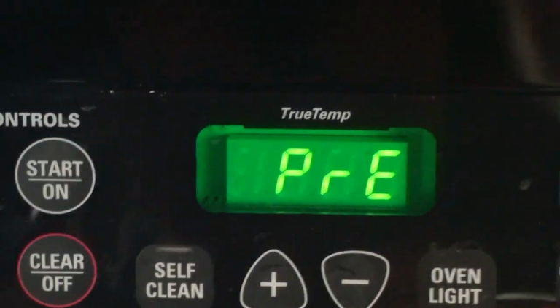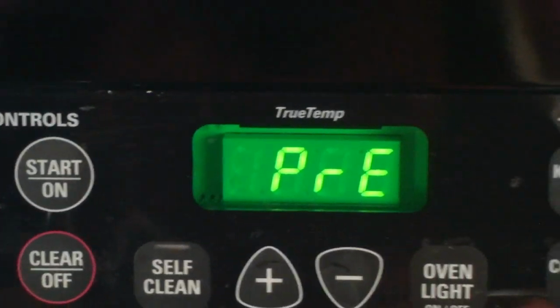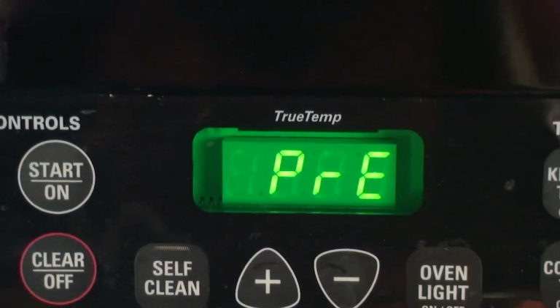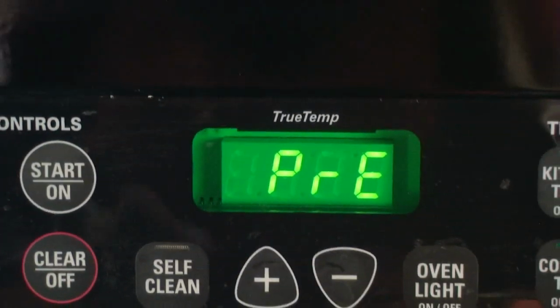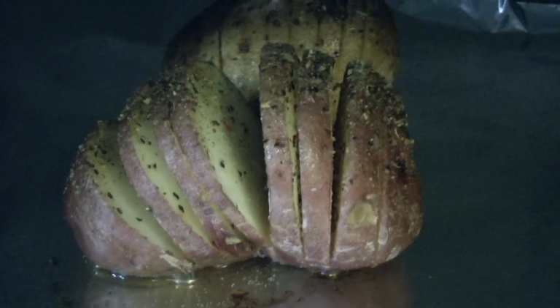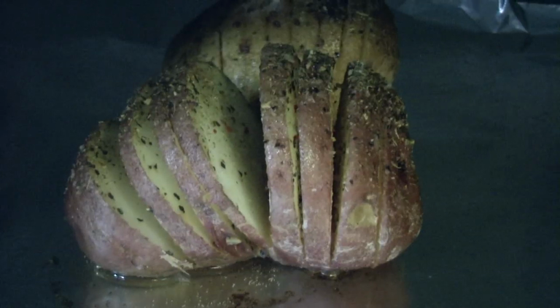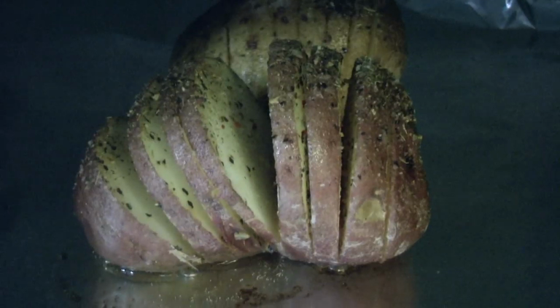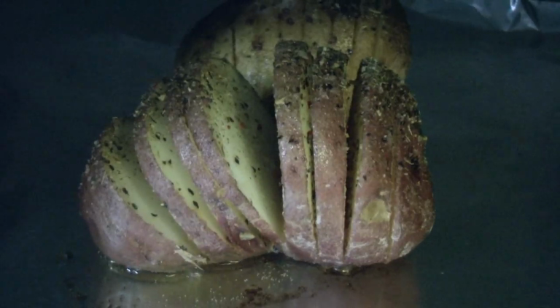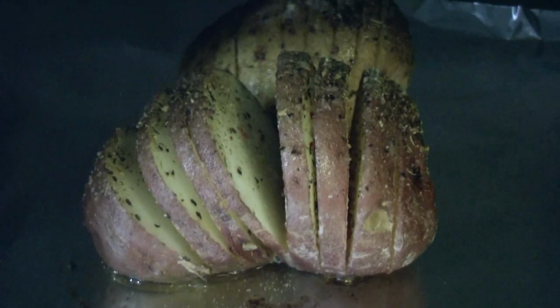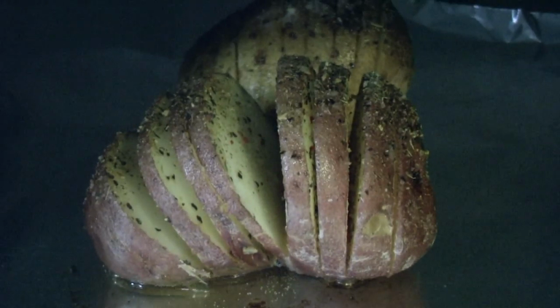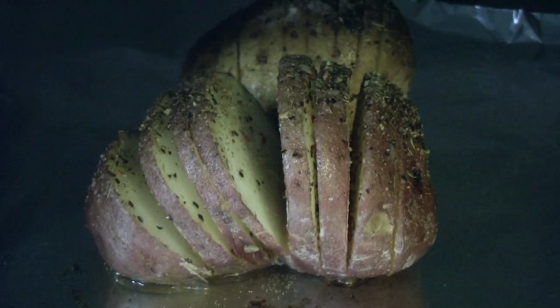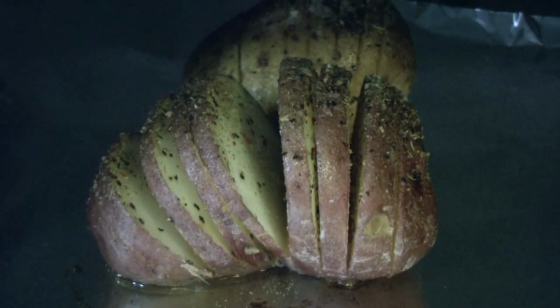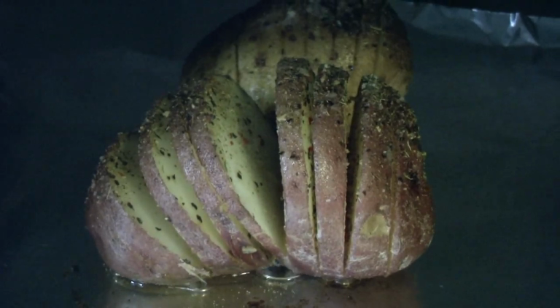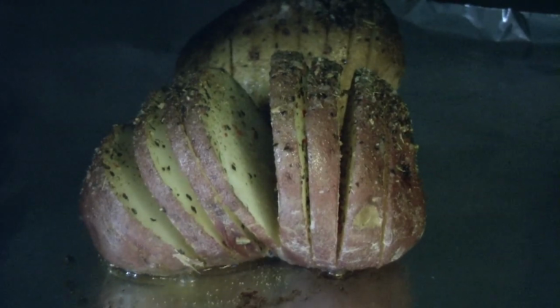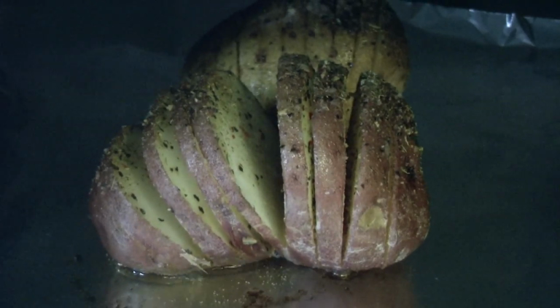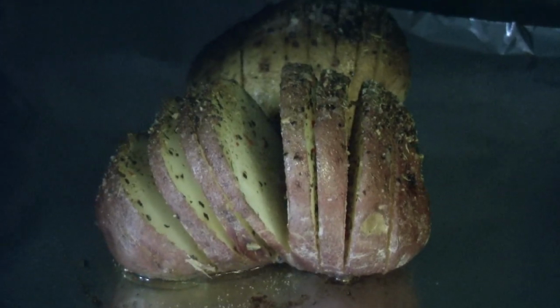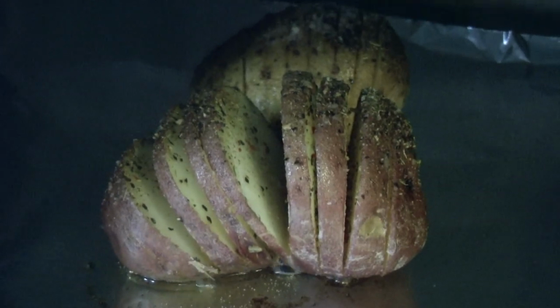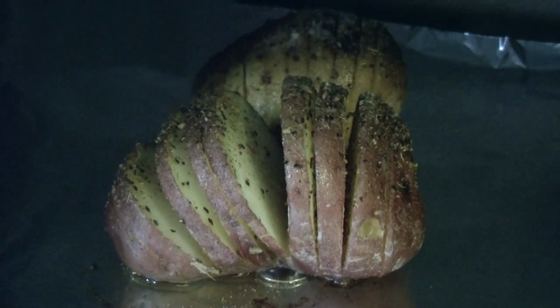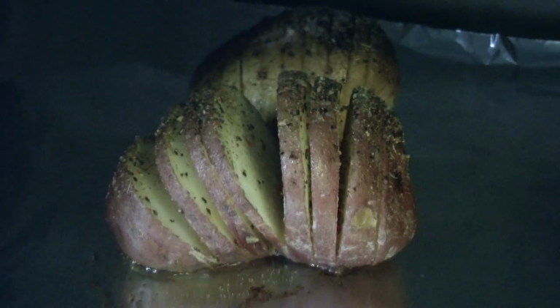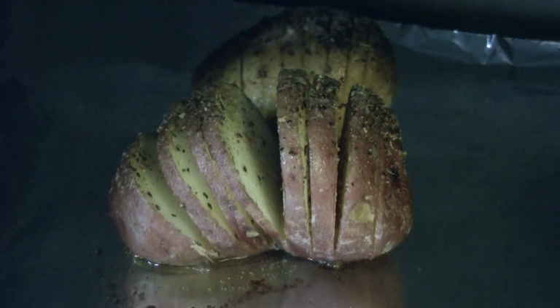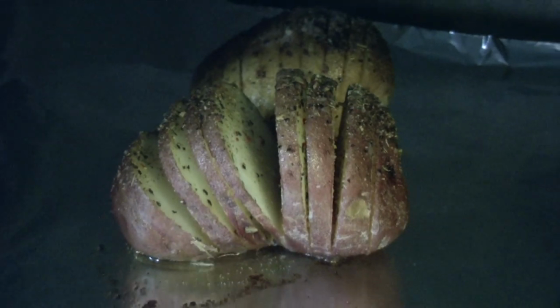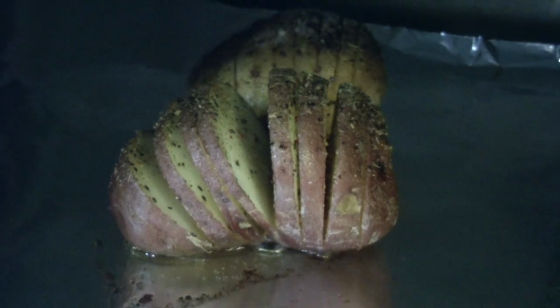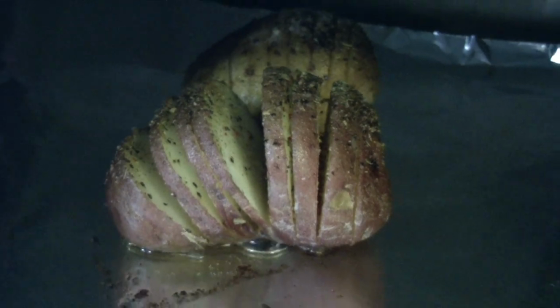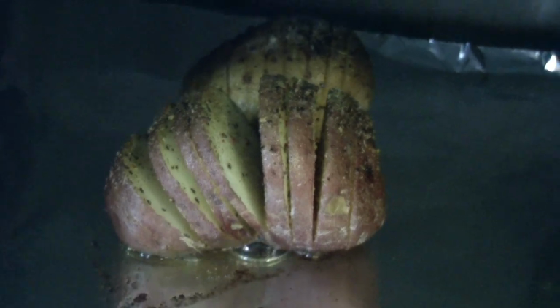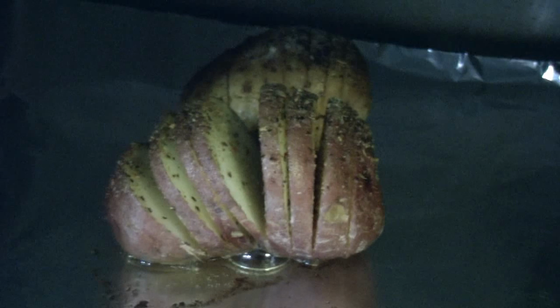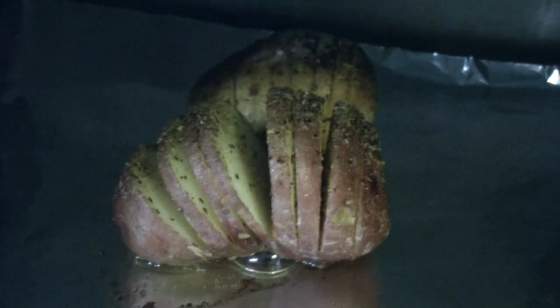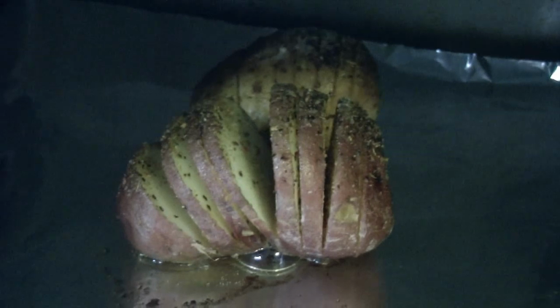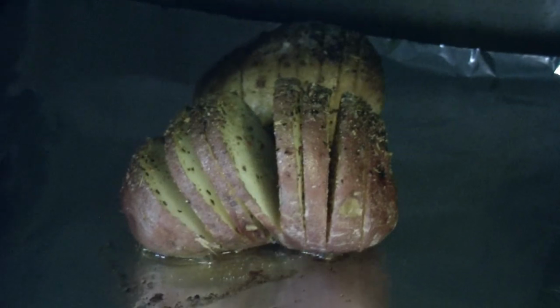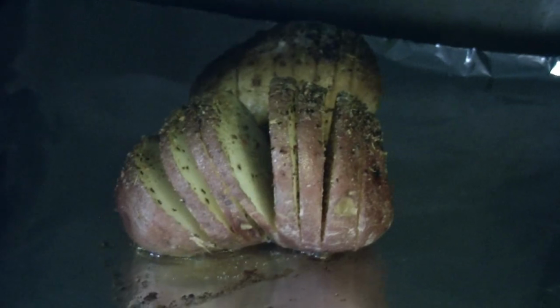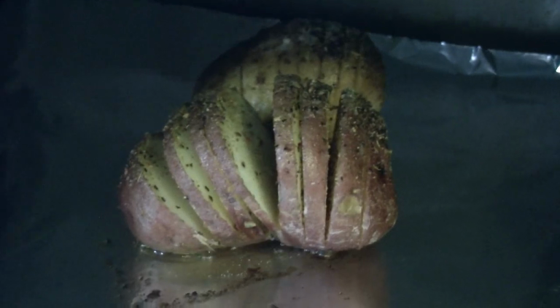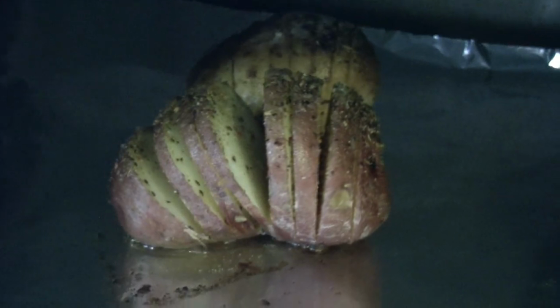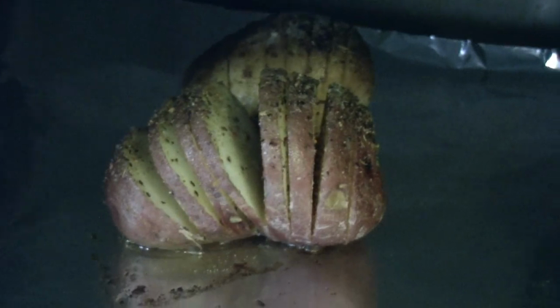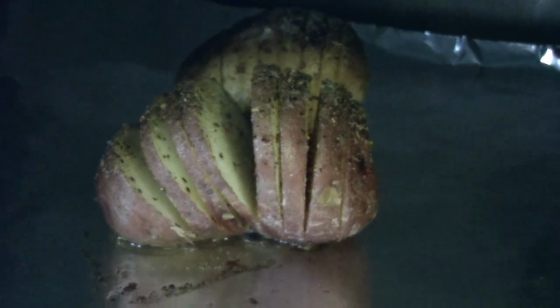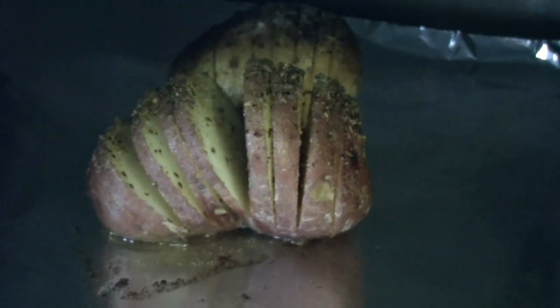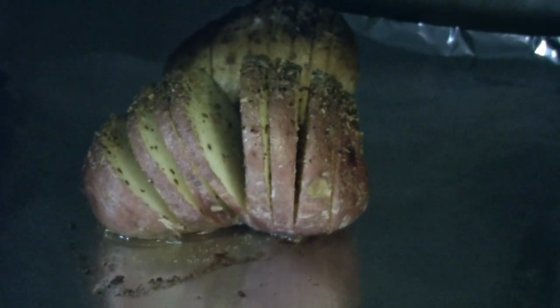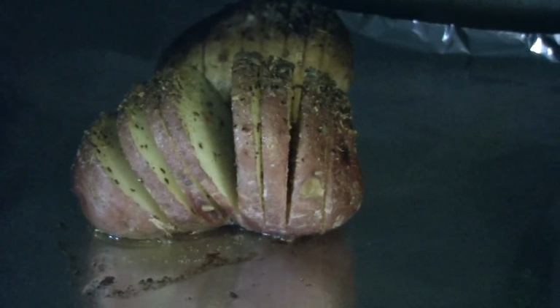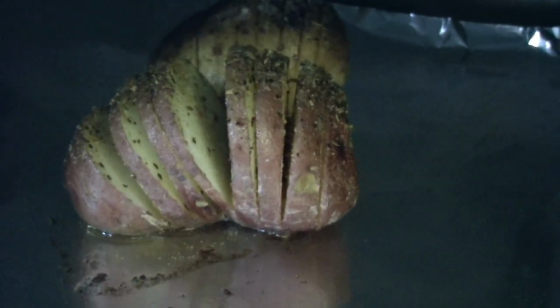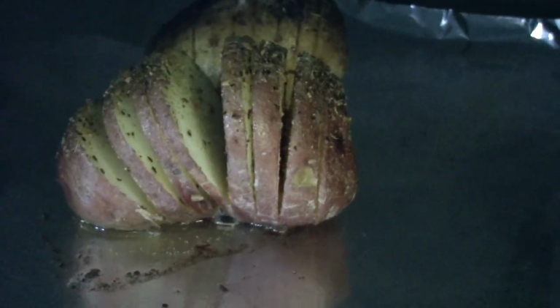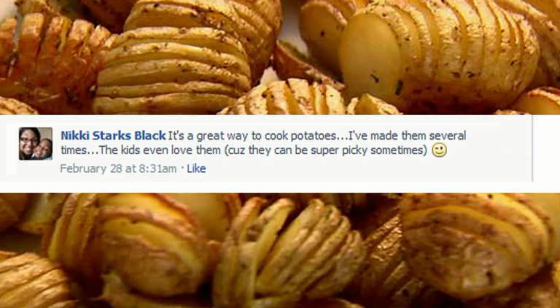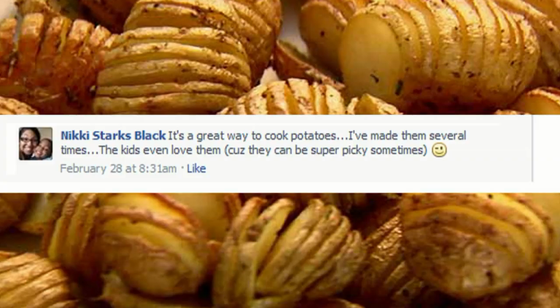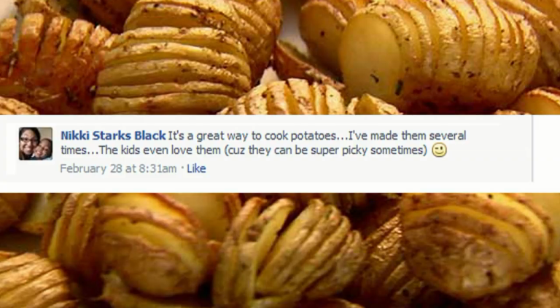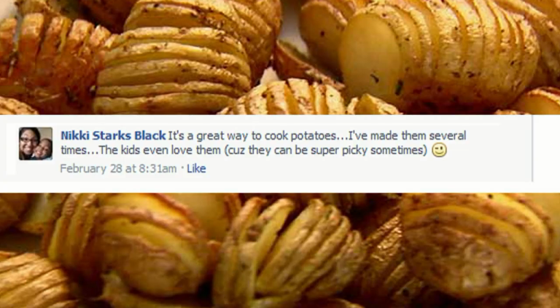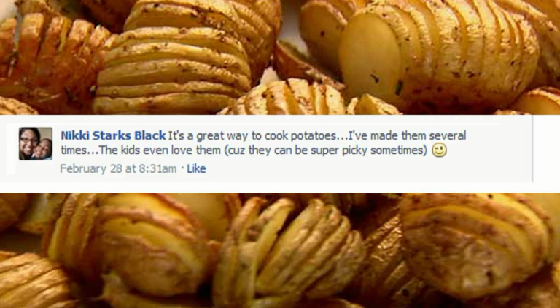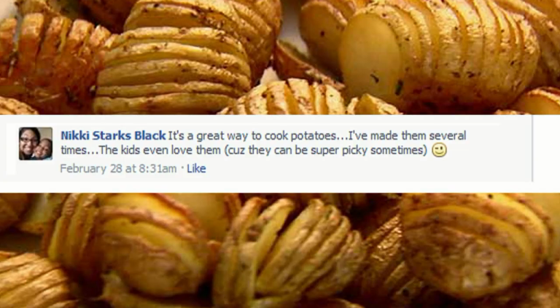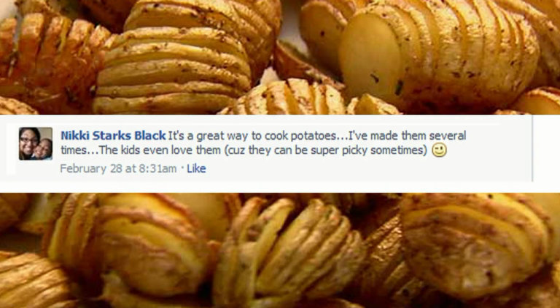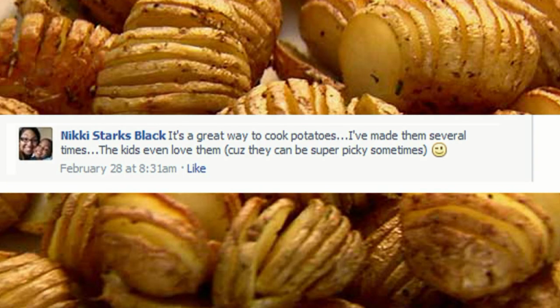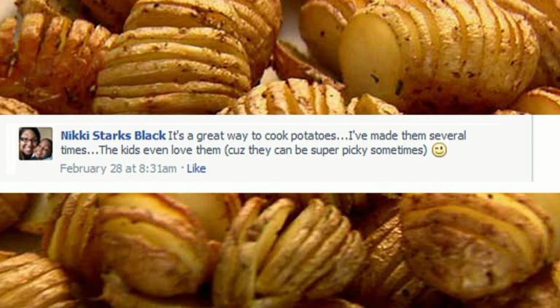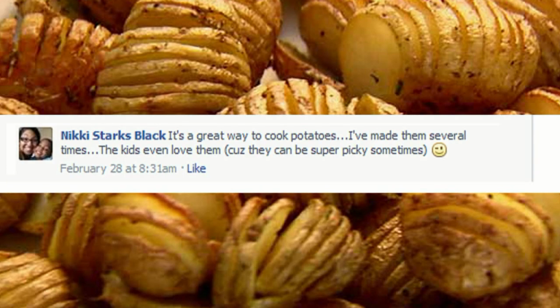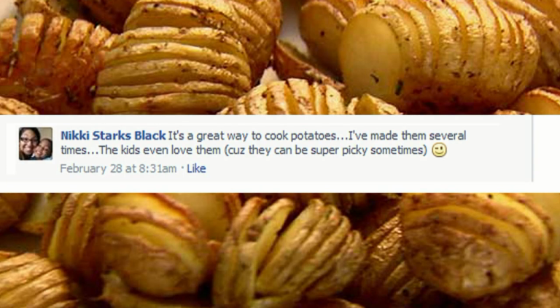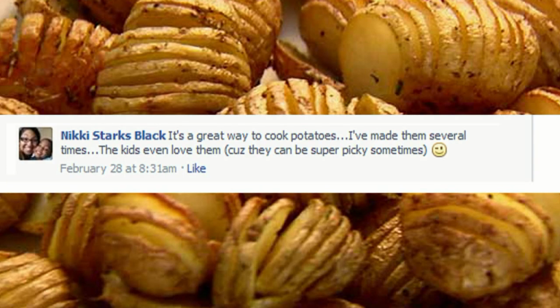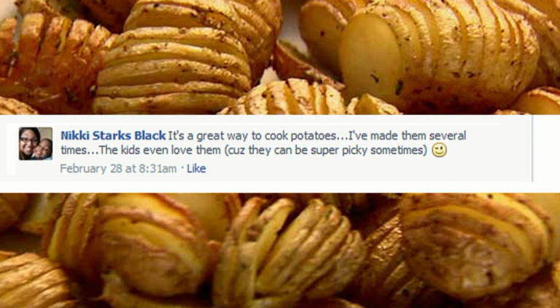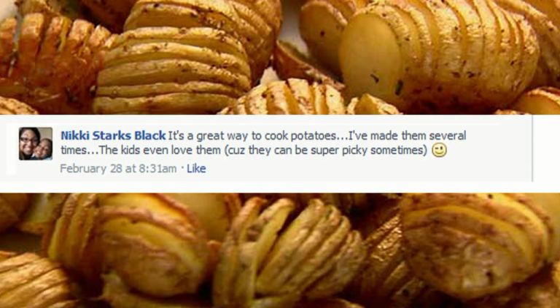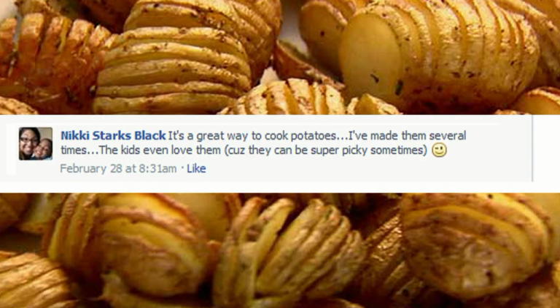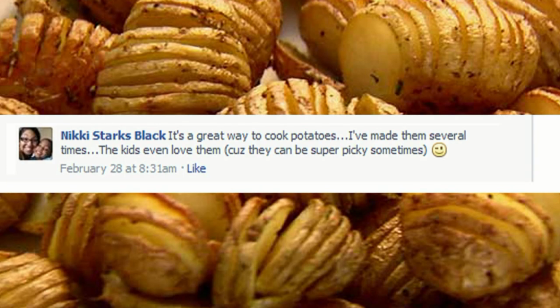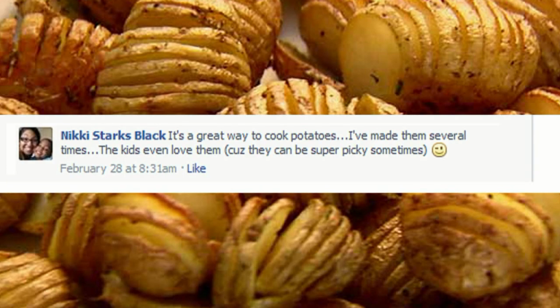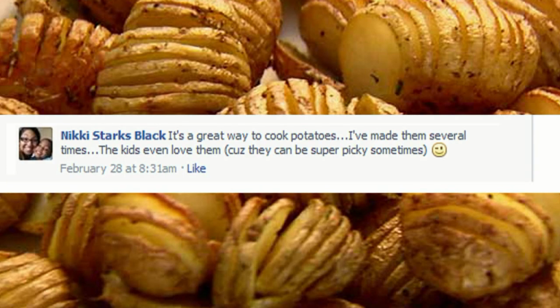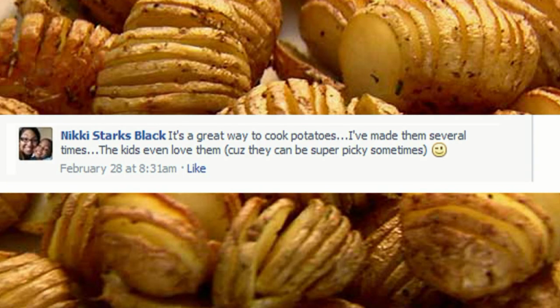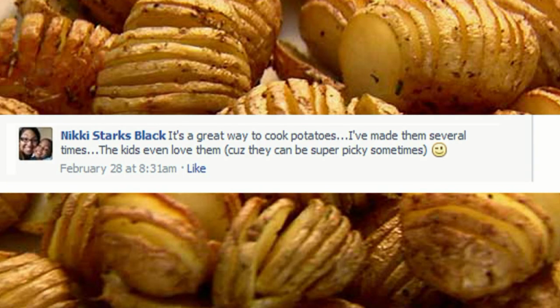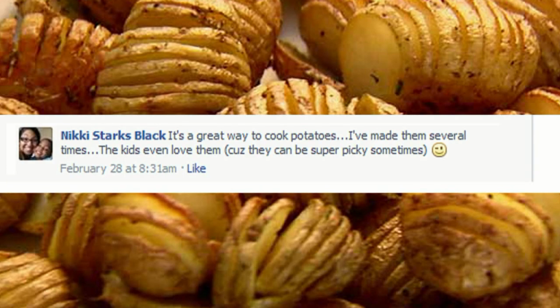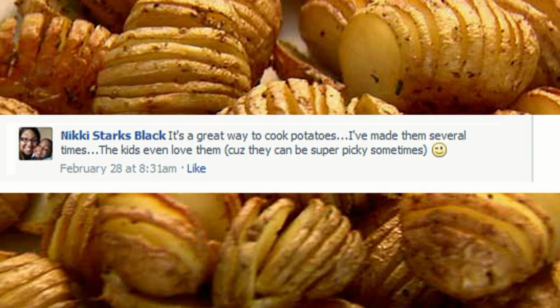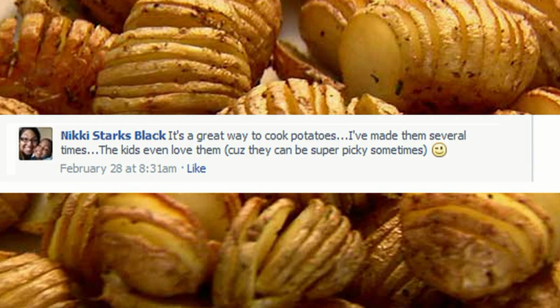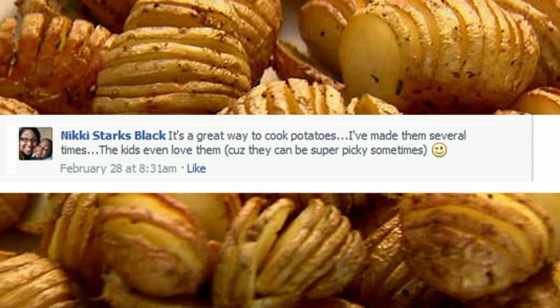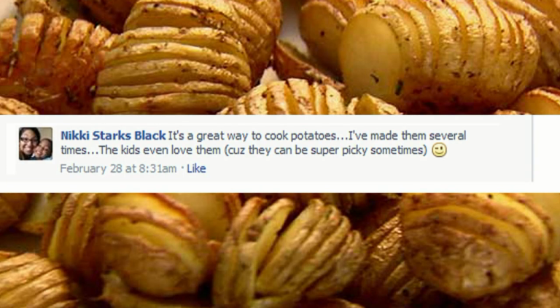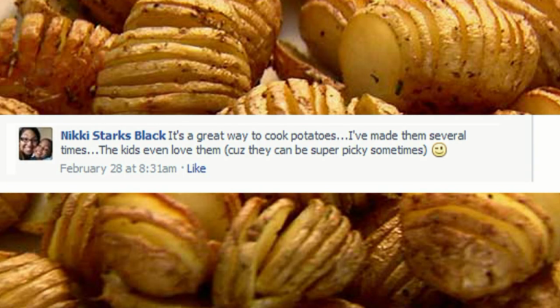Not only does it look enticing but the taste is delicious. I had some Facebook fans agree, saying the kids love it too.